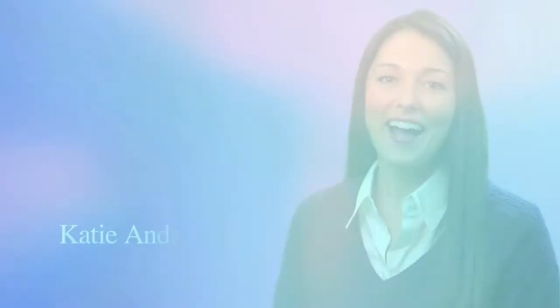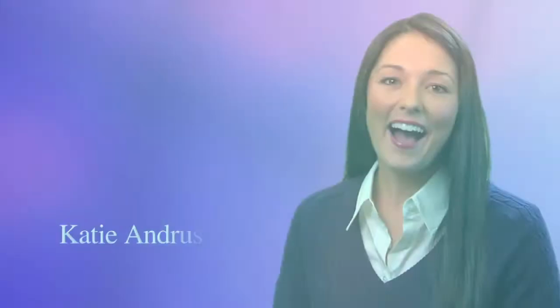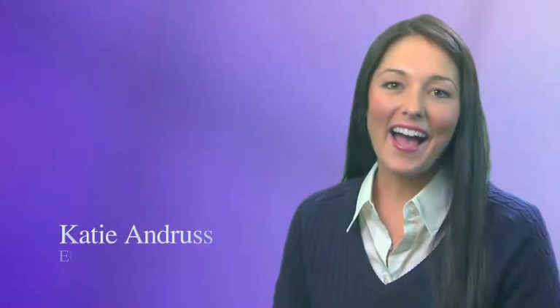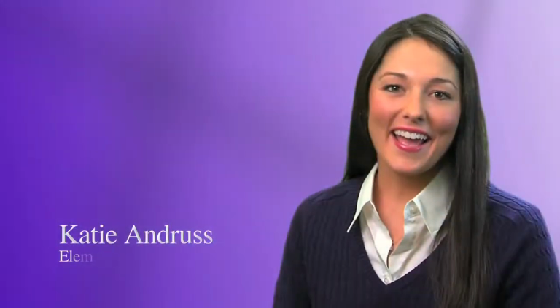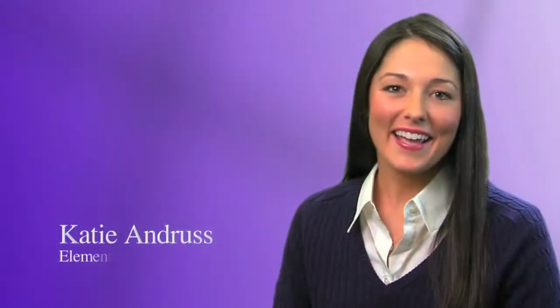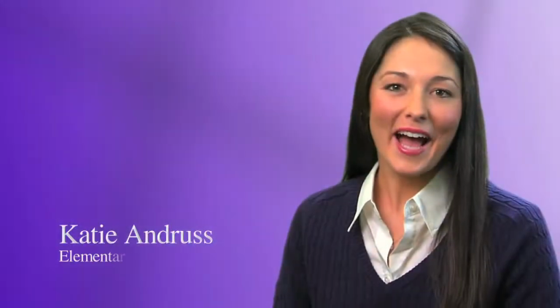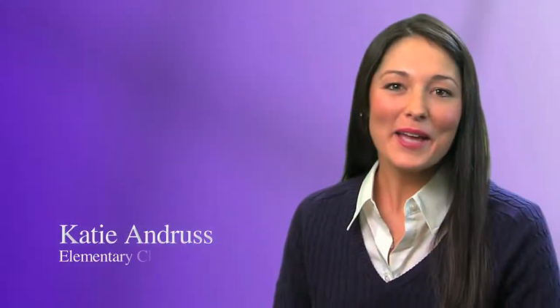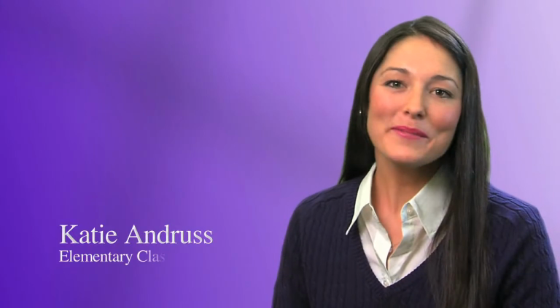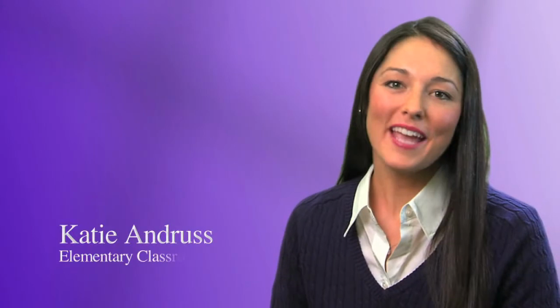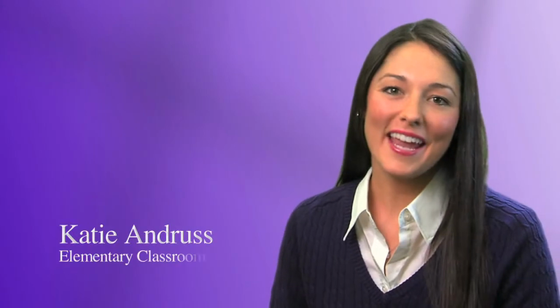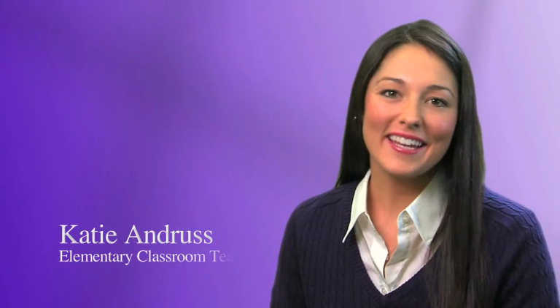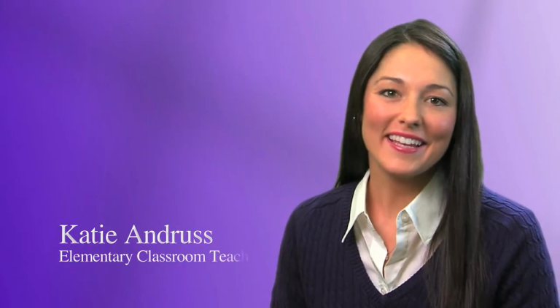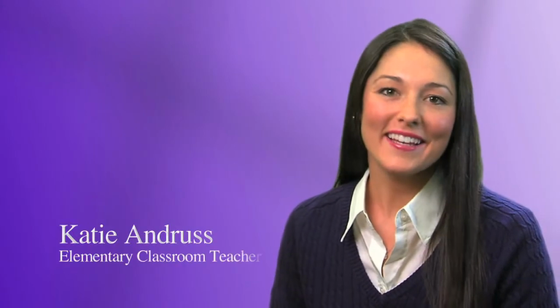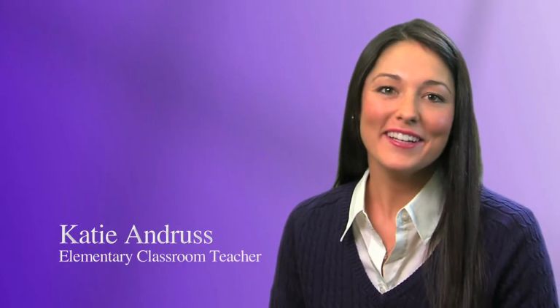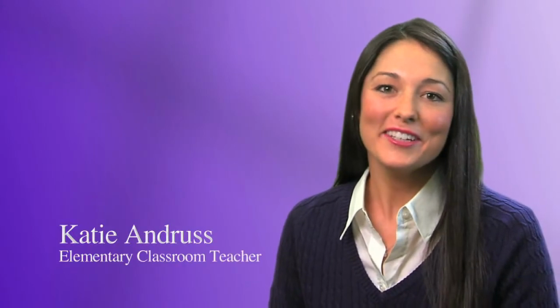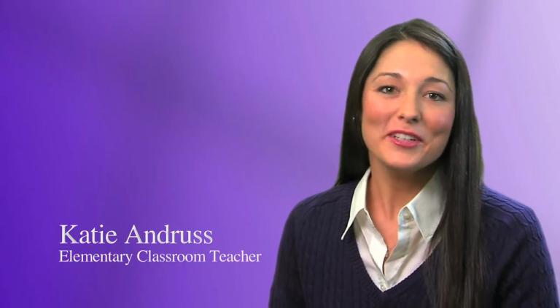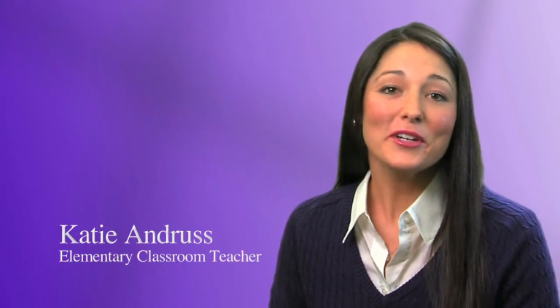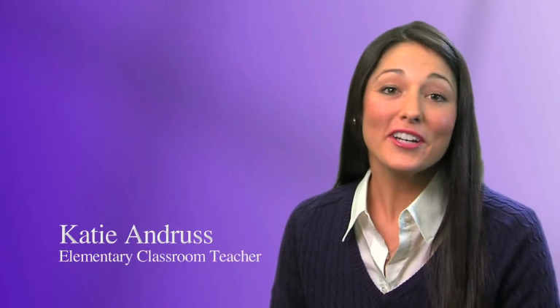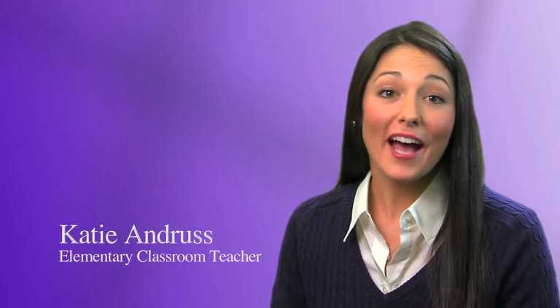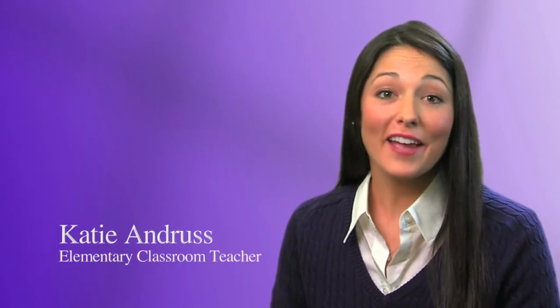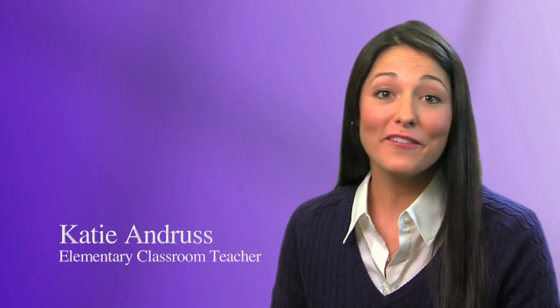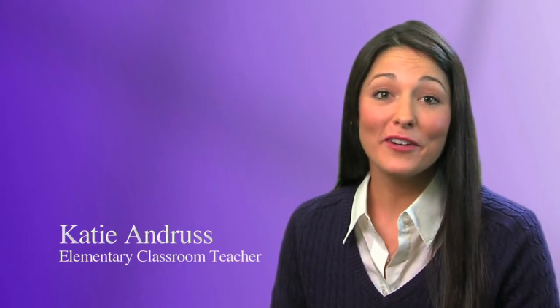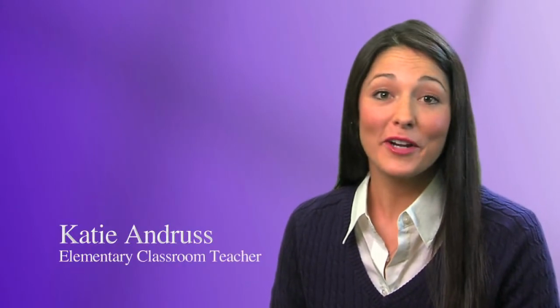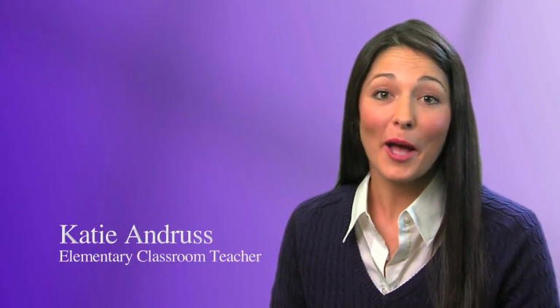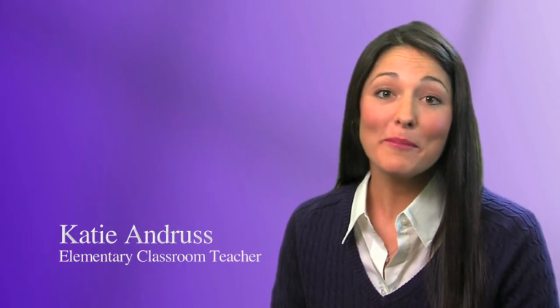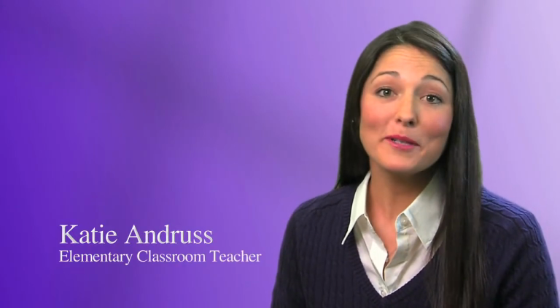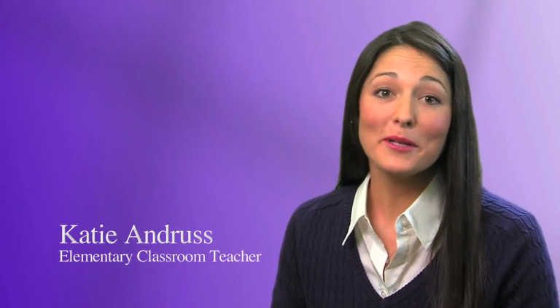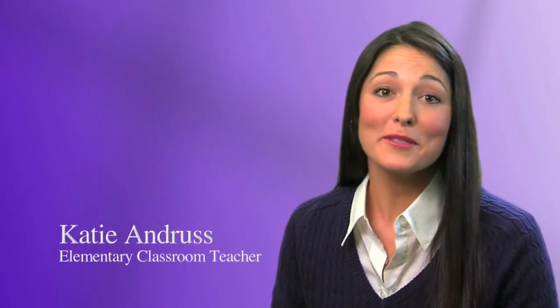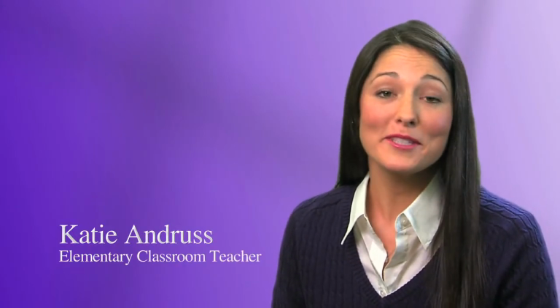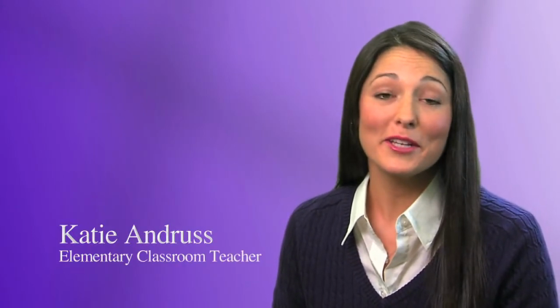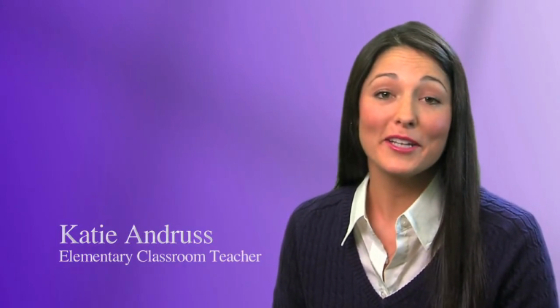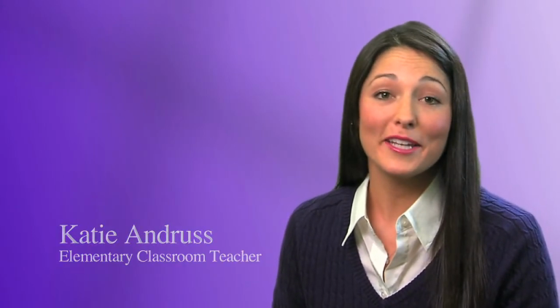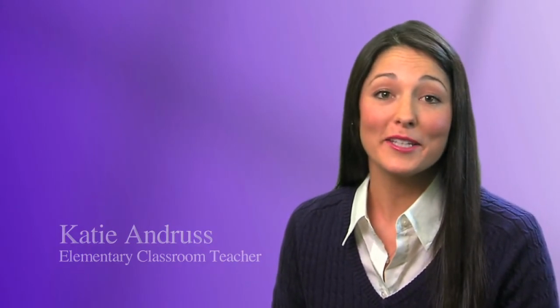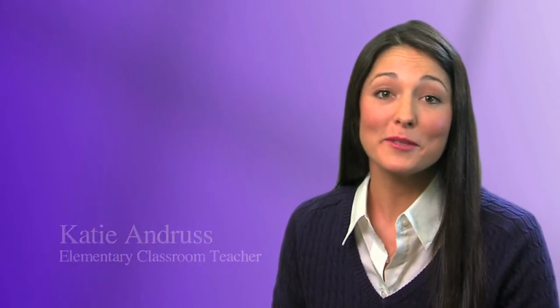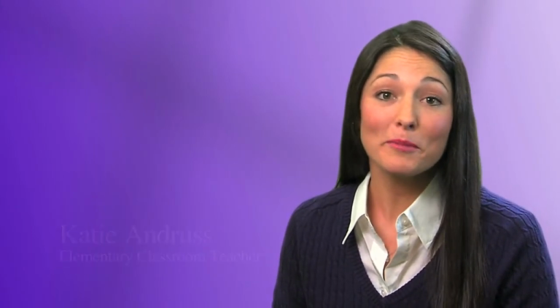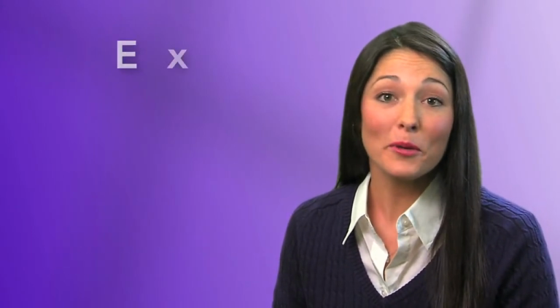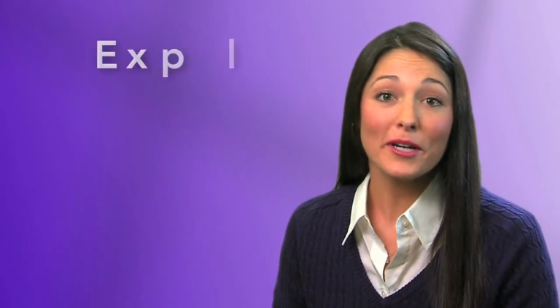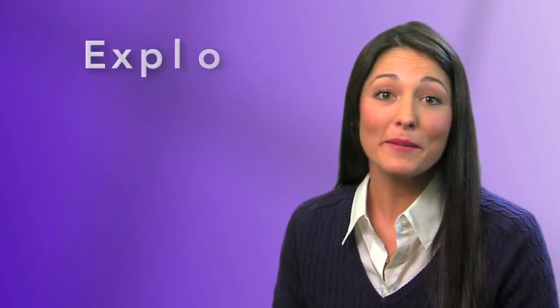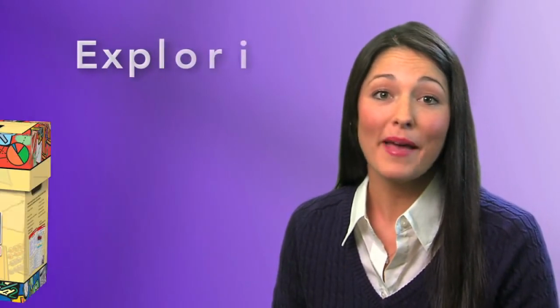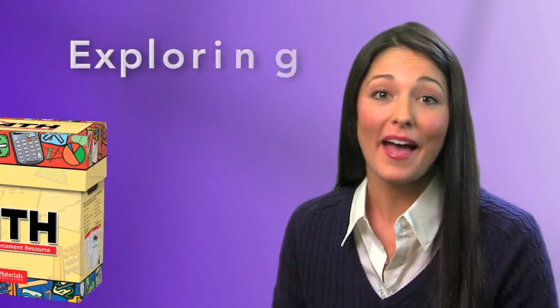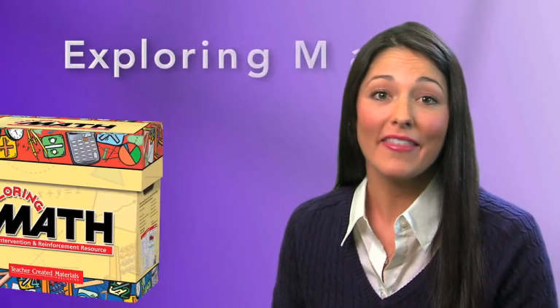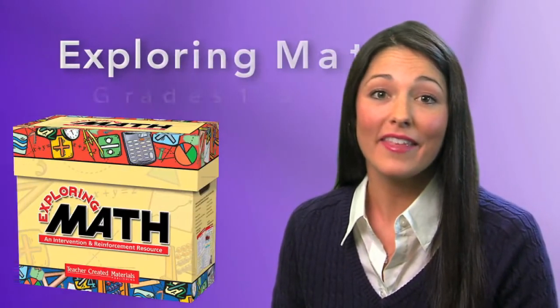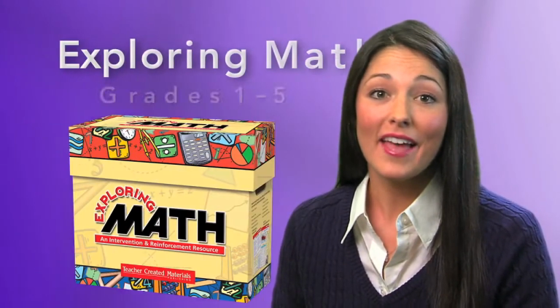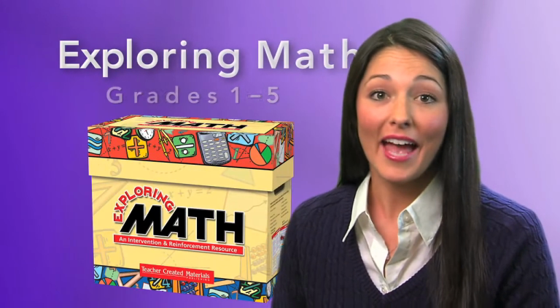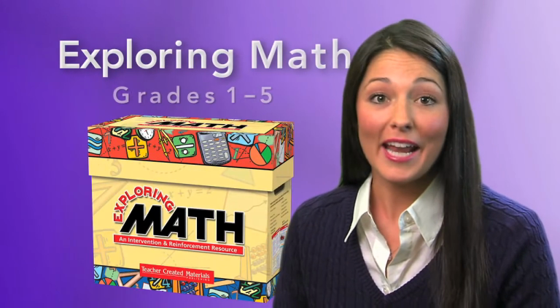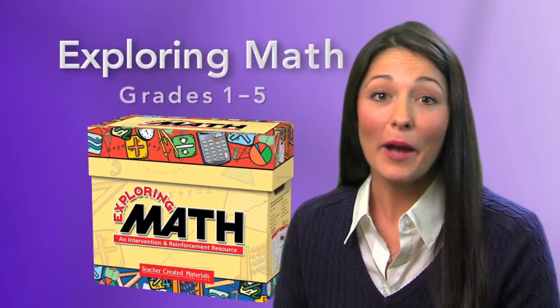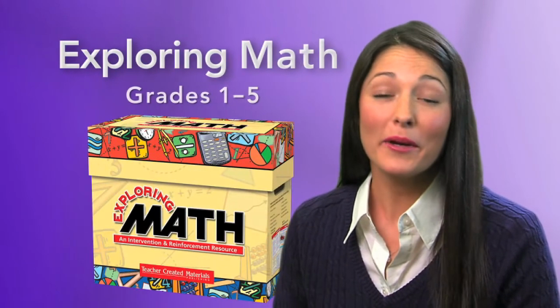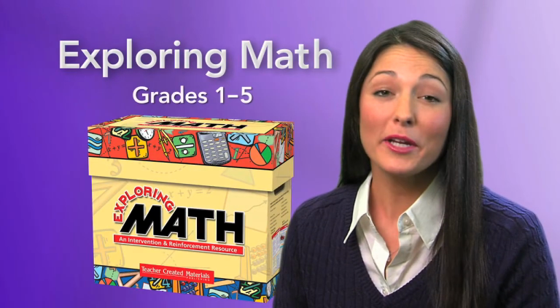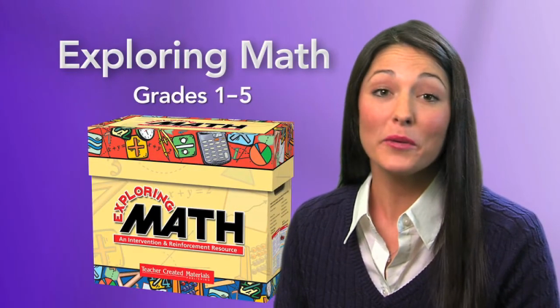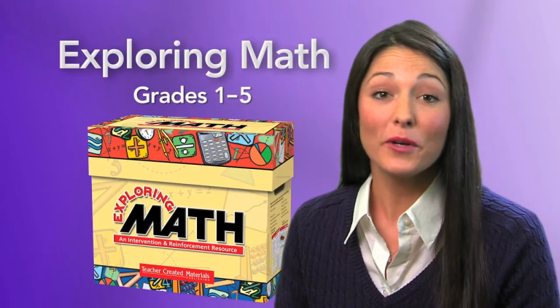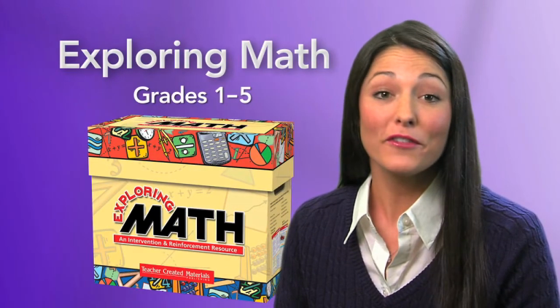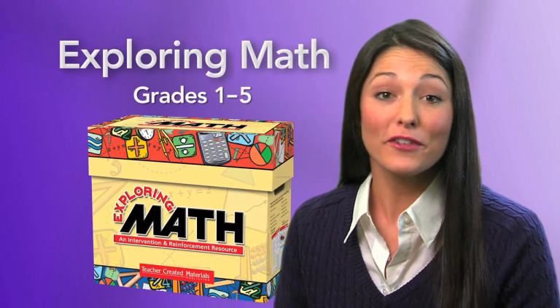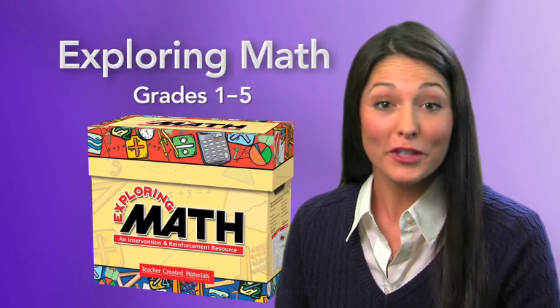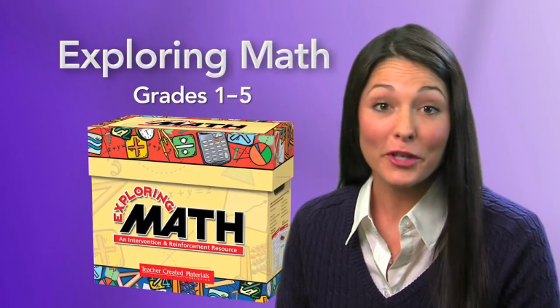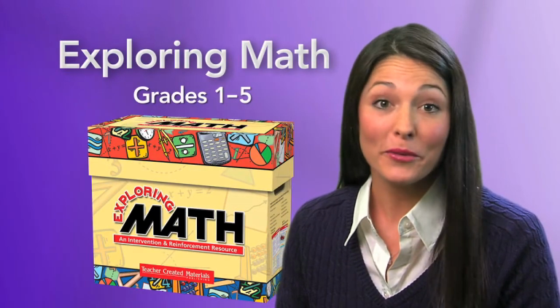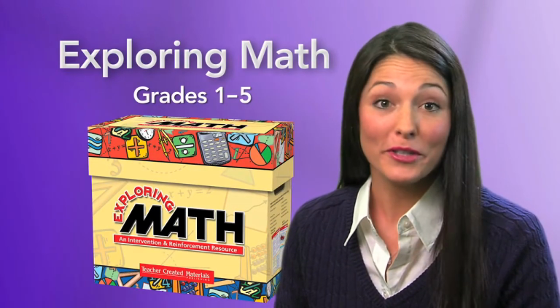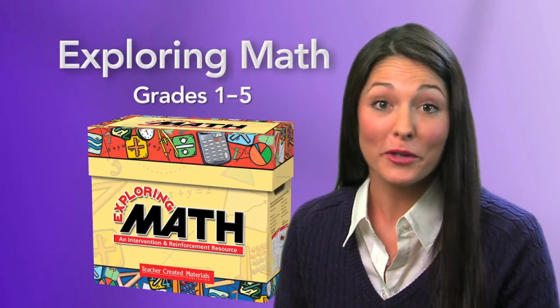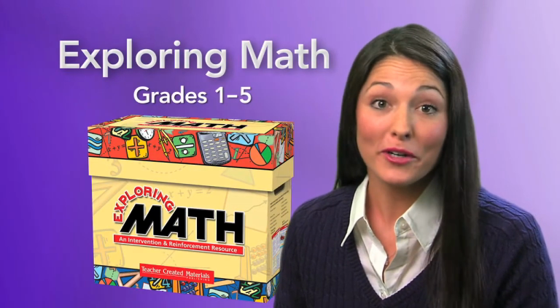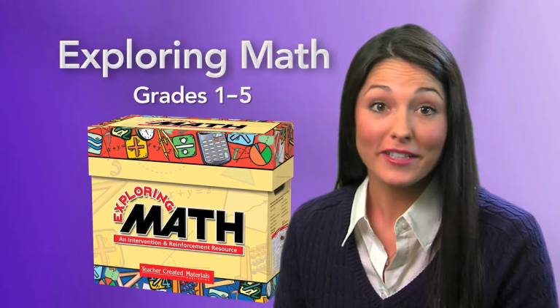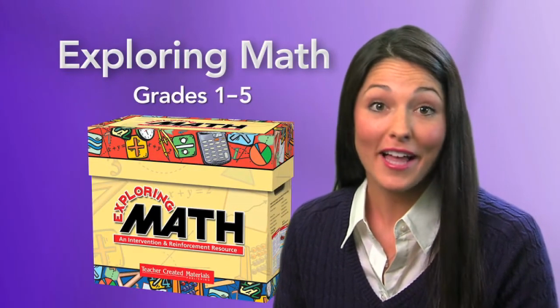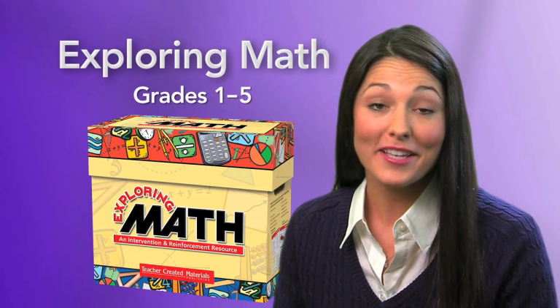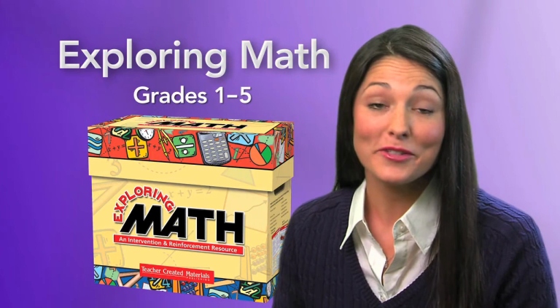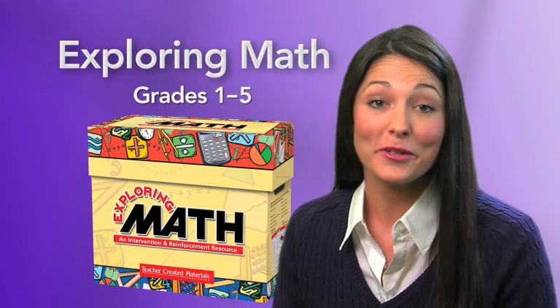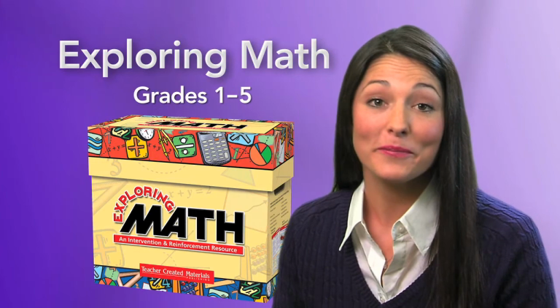Hi, I'm Katie, your guide for an Up Close Look at Exploring Math and how it can work for you in your classroom.